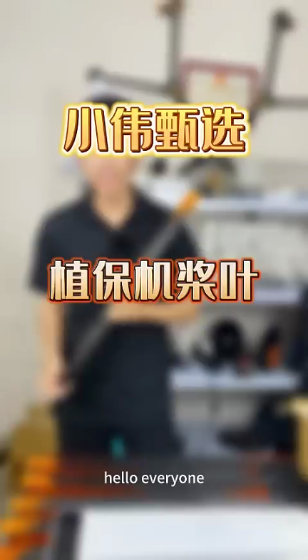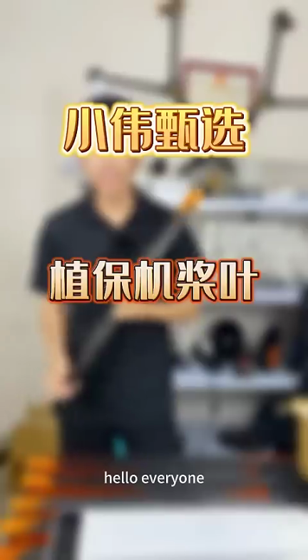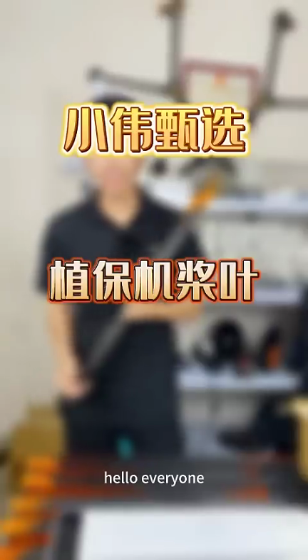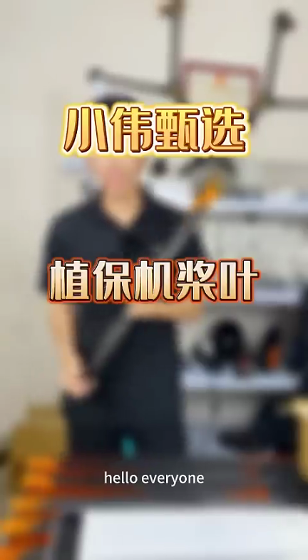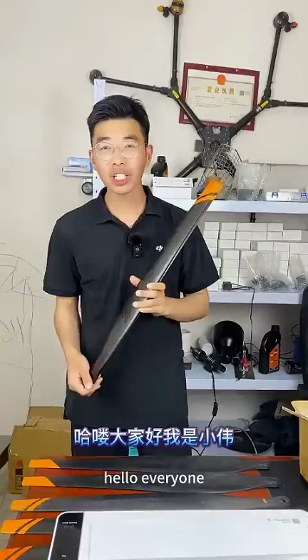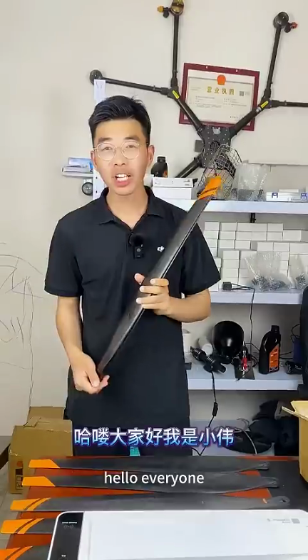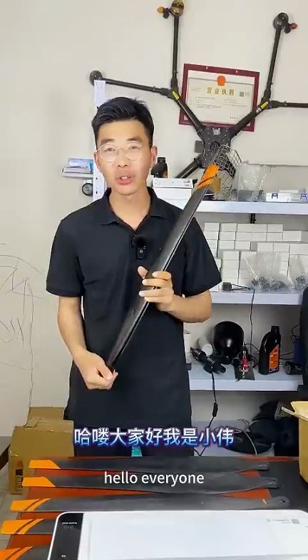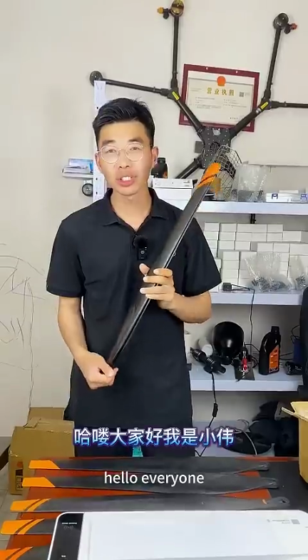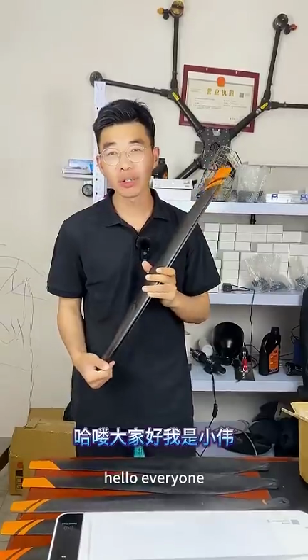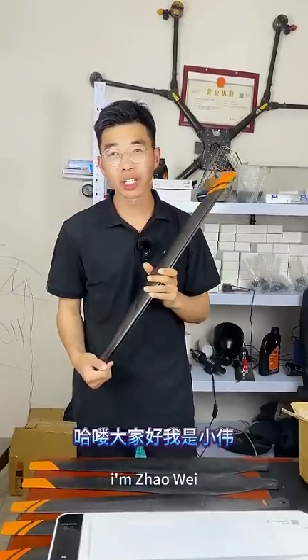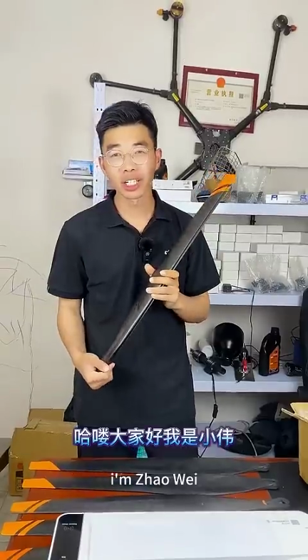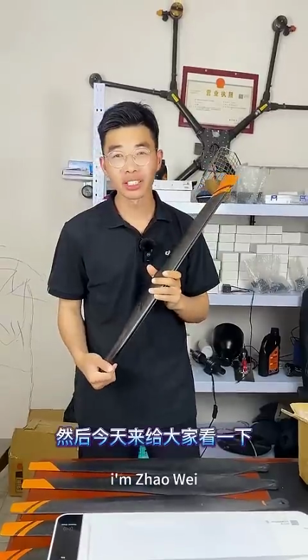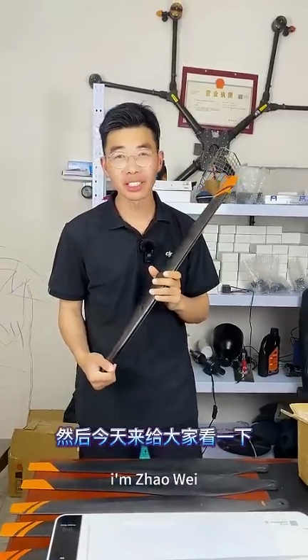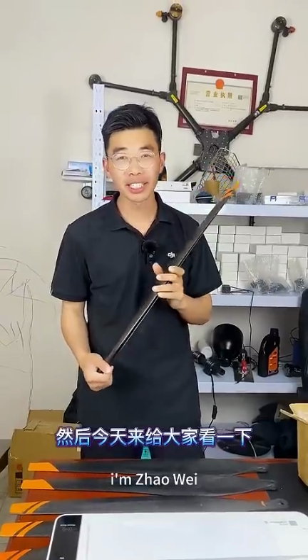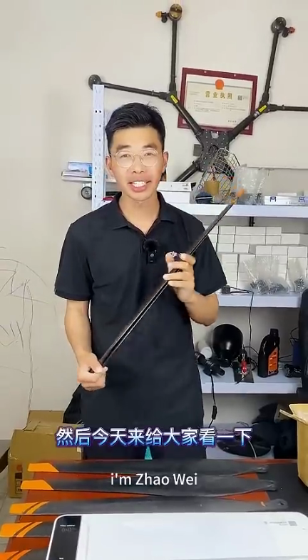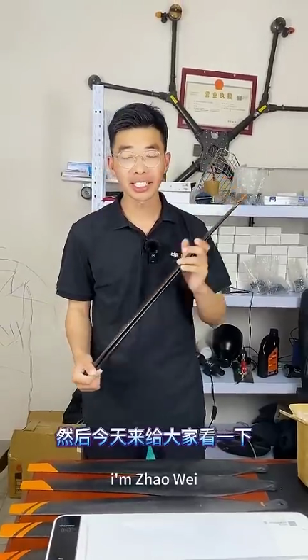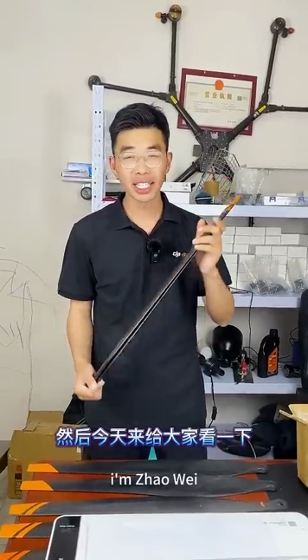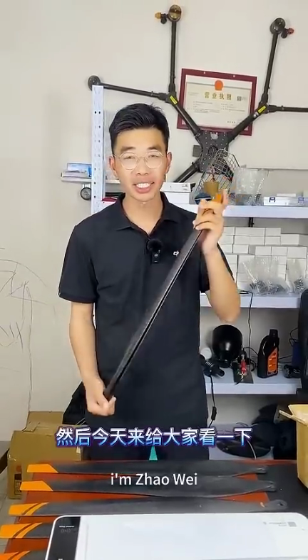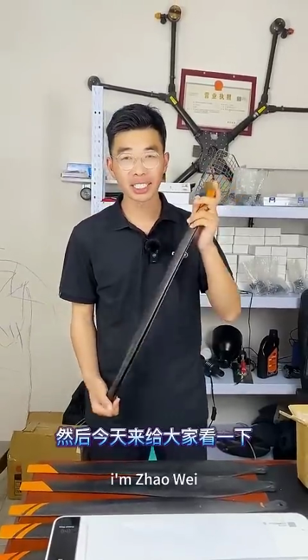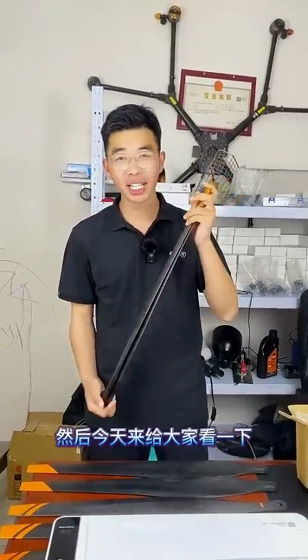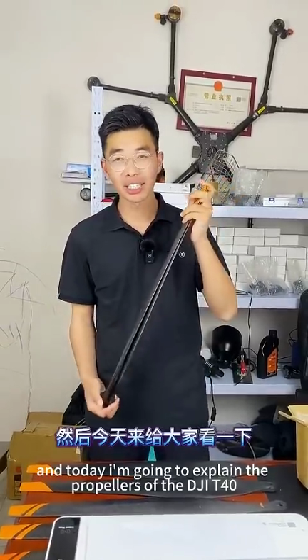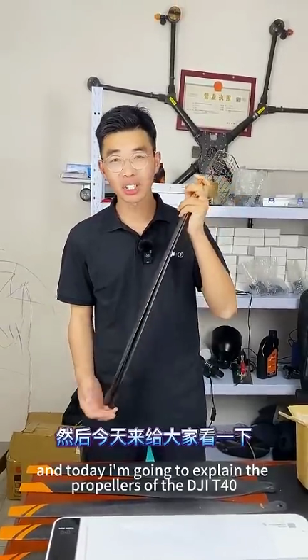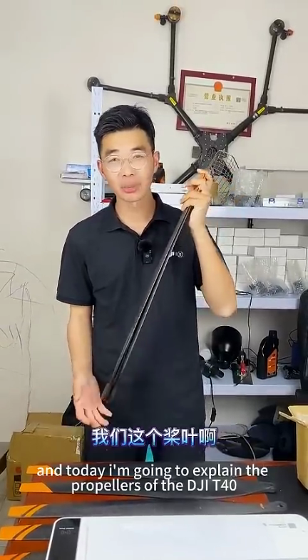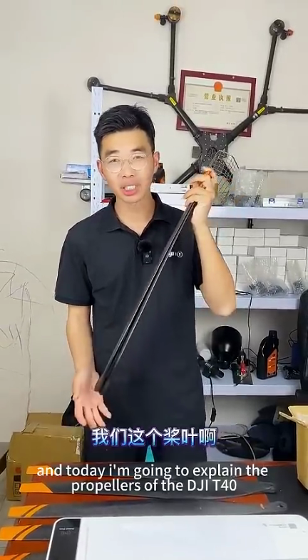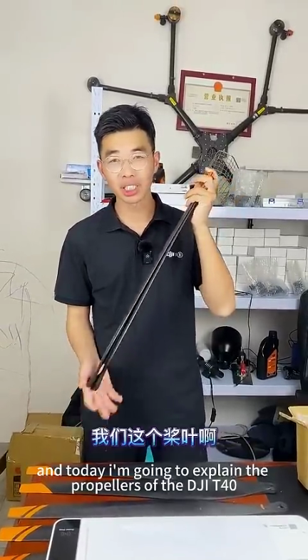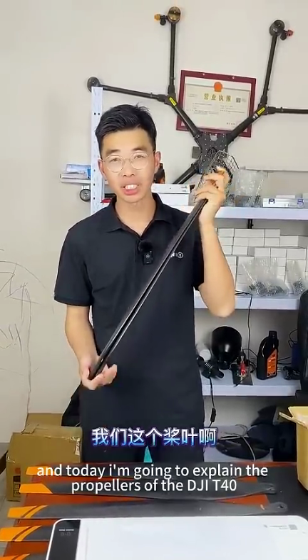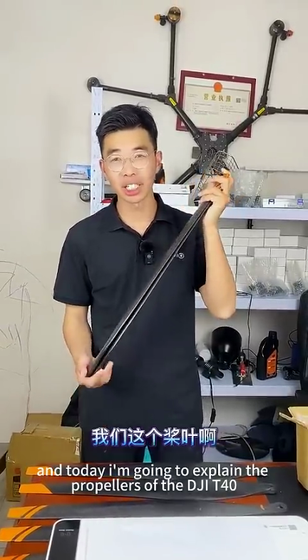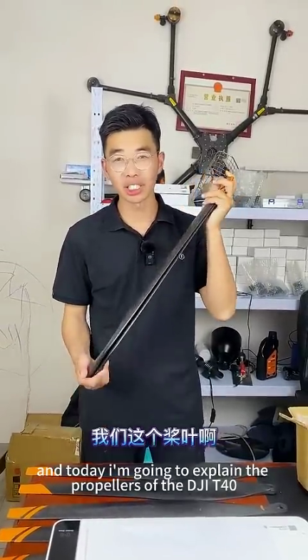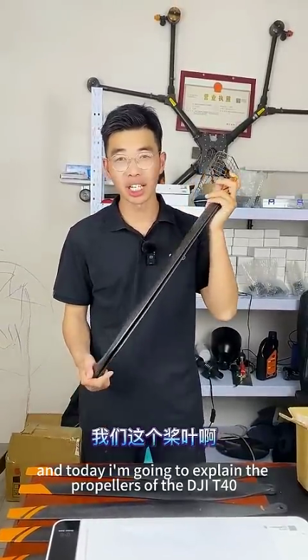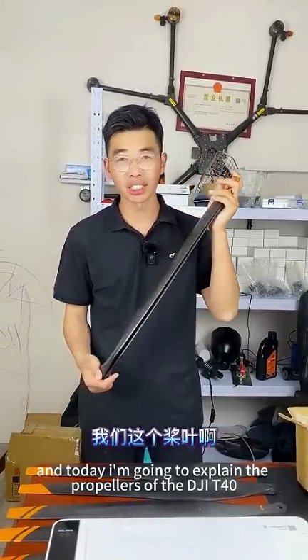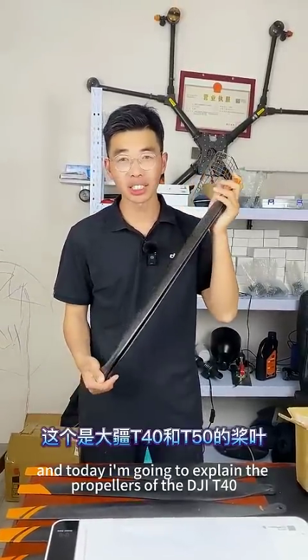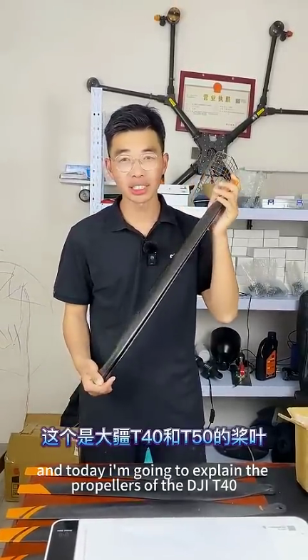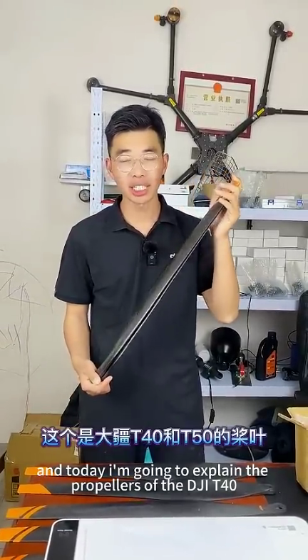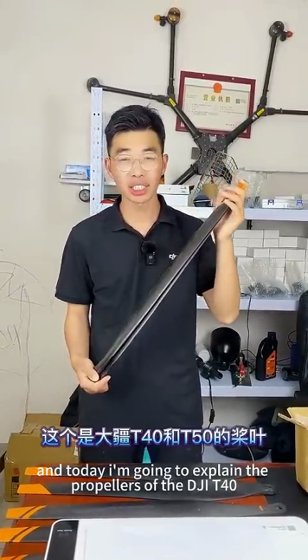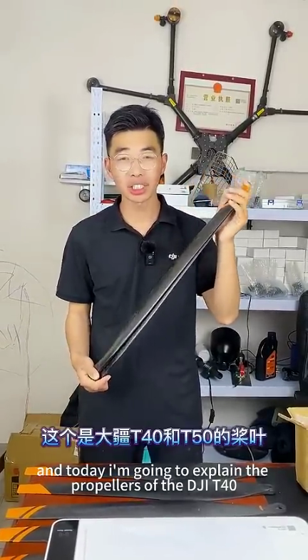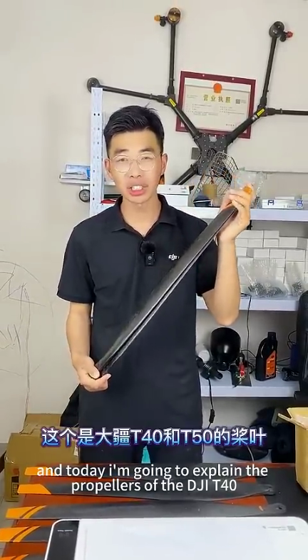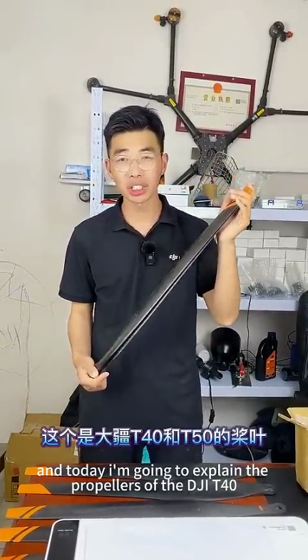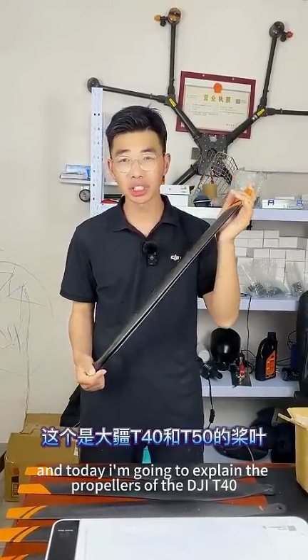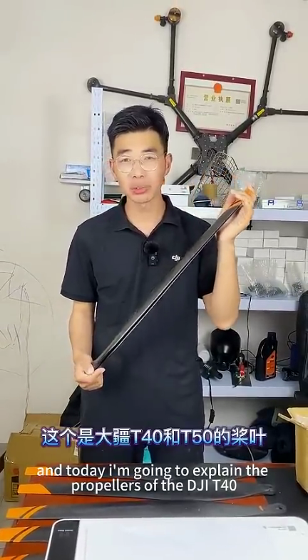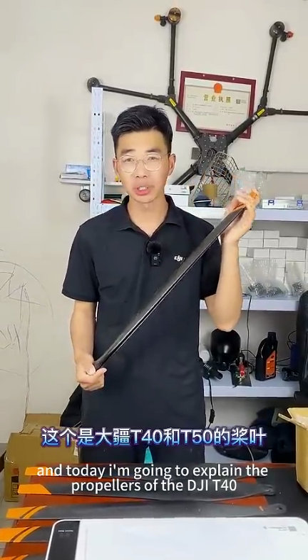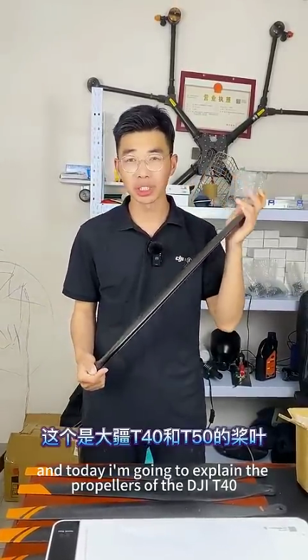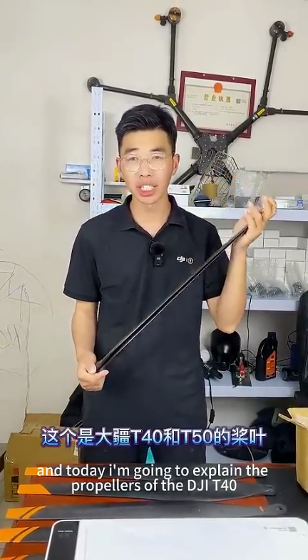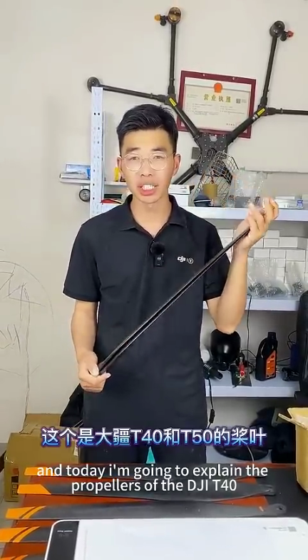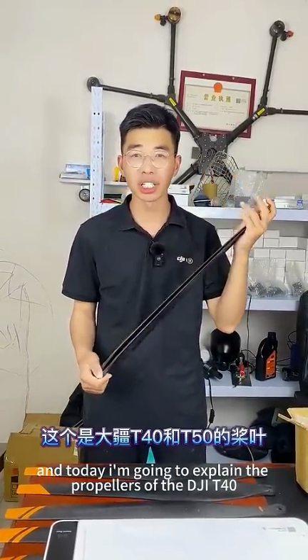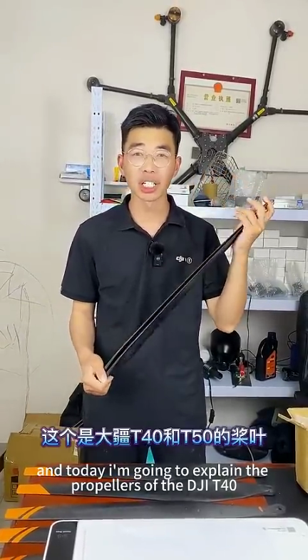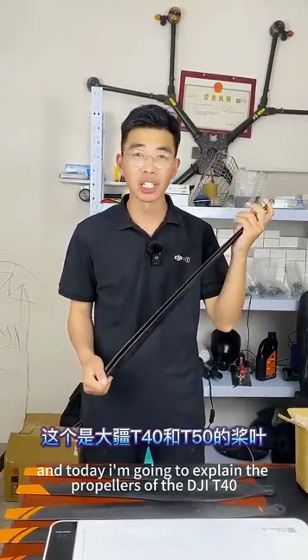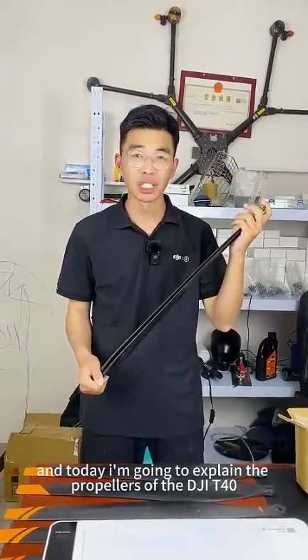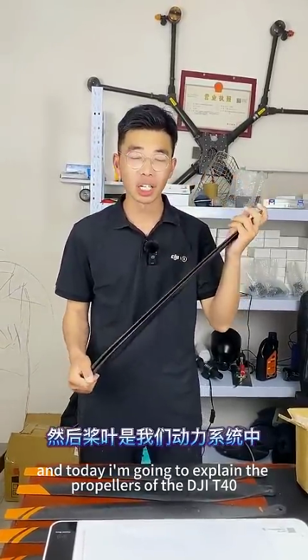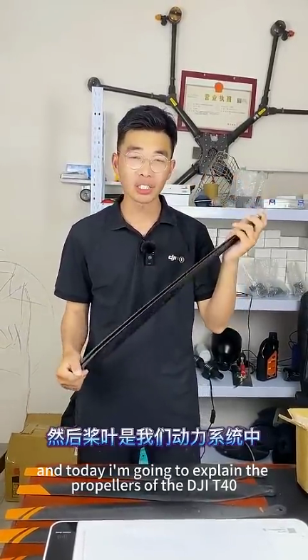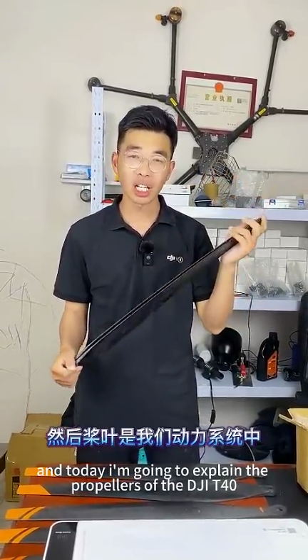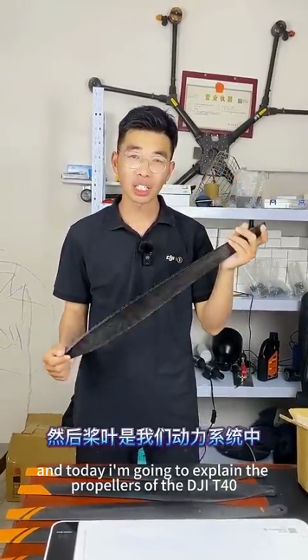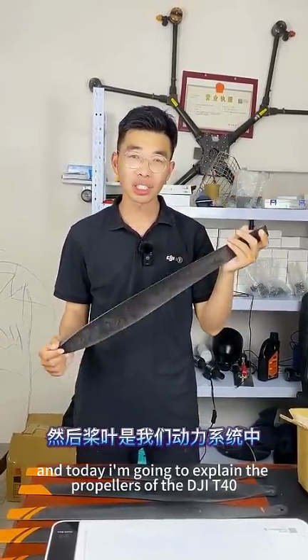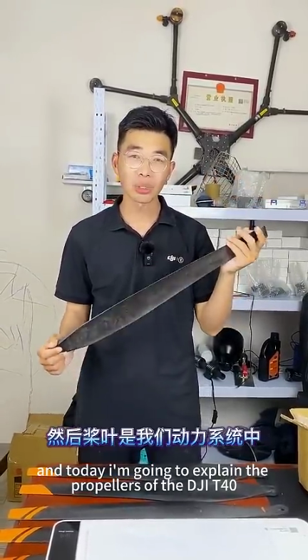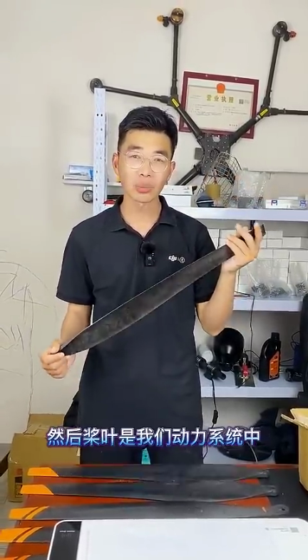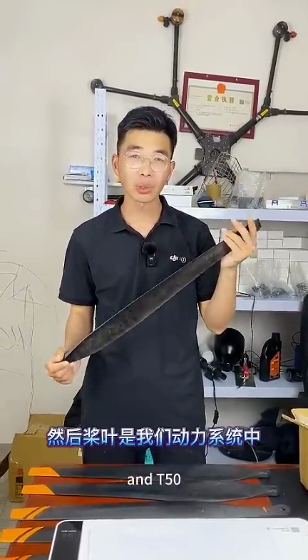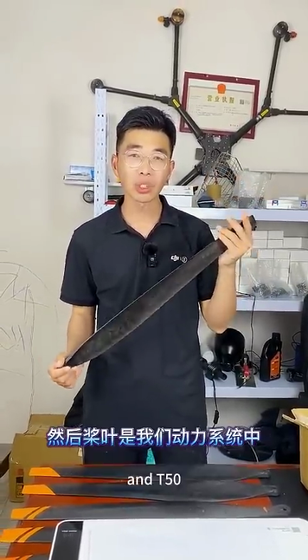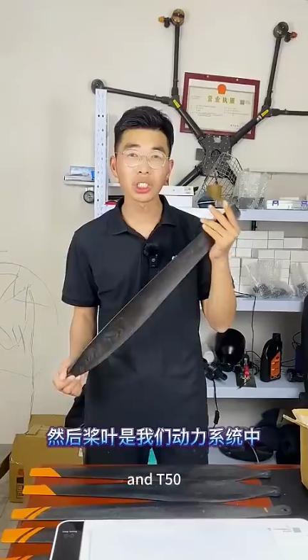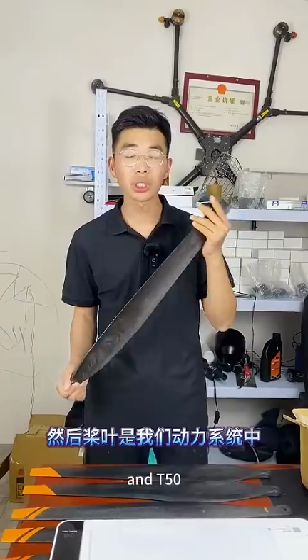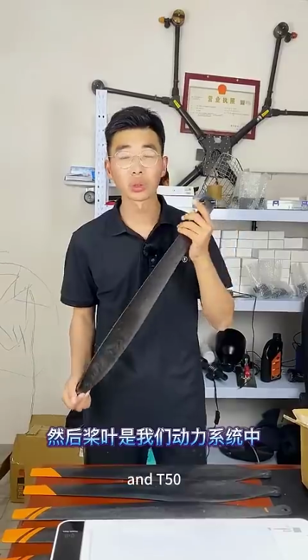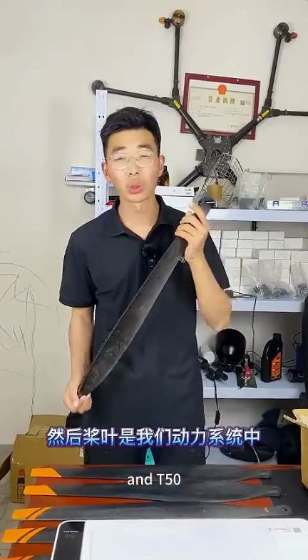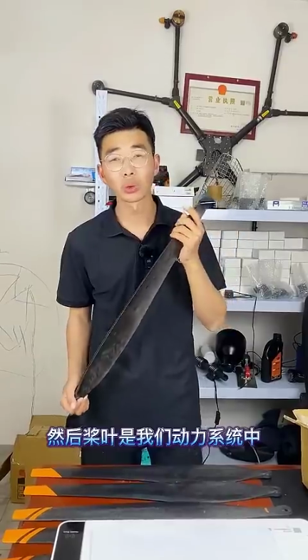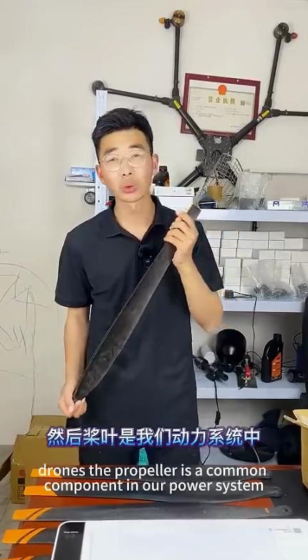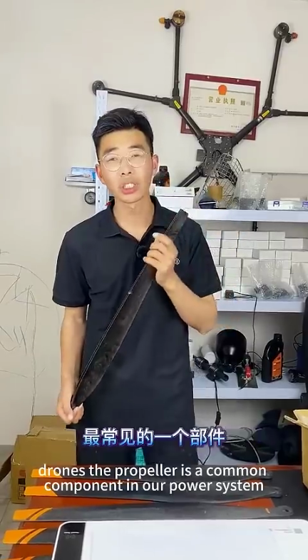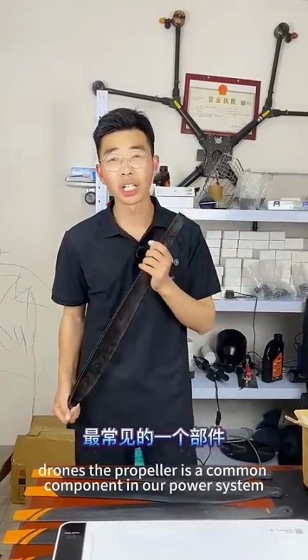Hello everyone, I'm Zhao Wei, and today I'm going to explain the propellers of the DJI T40 and T50 drones.